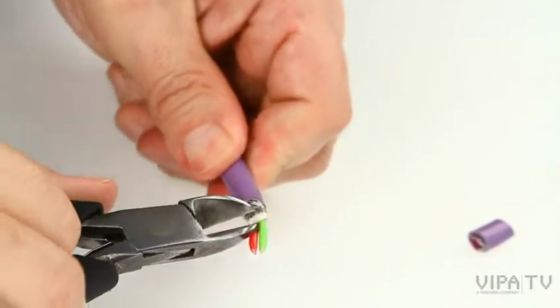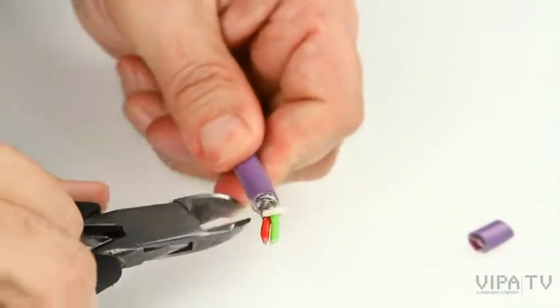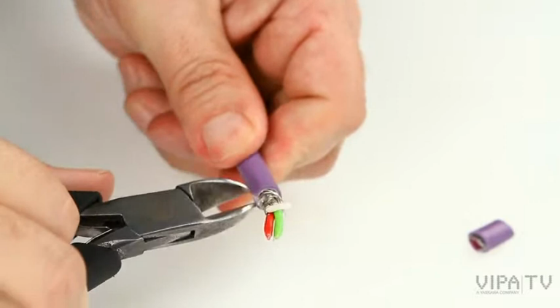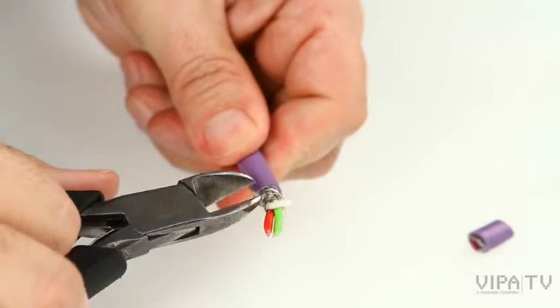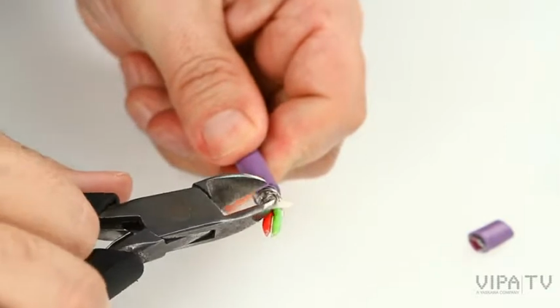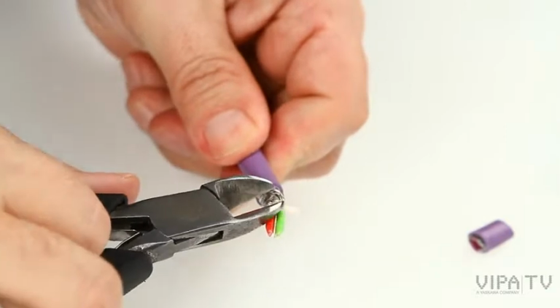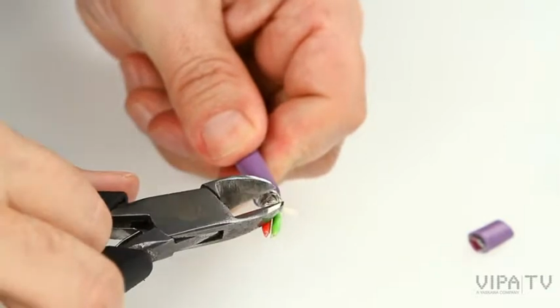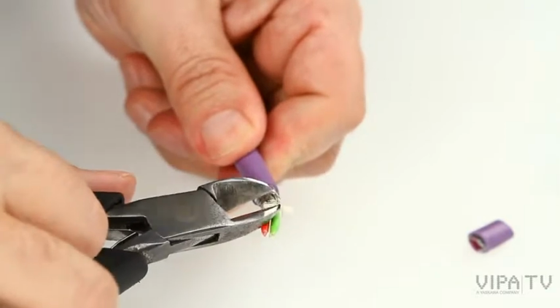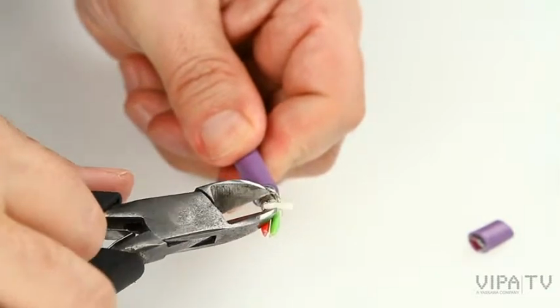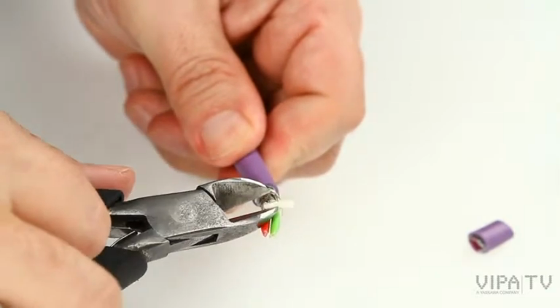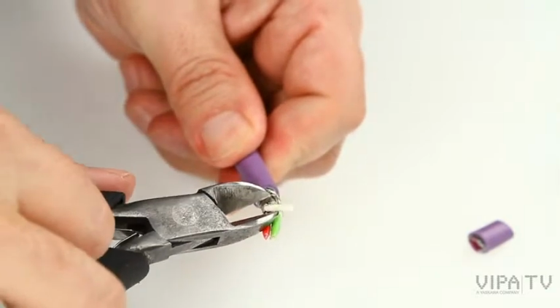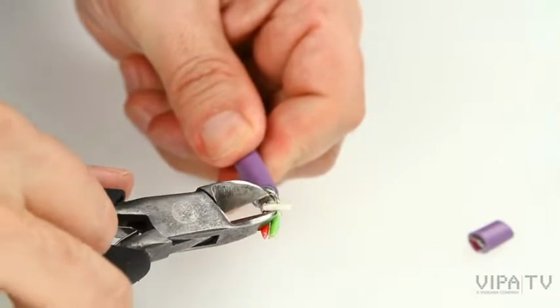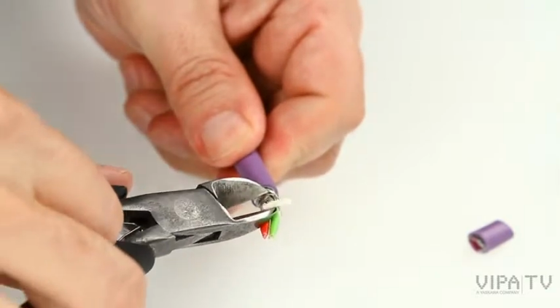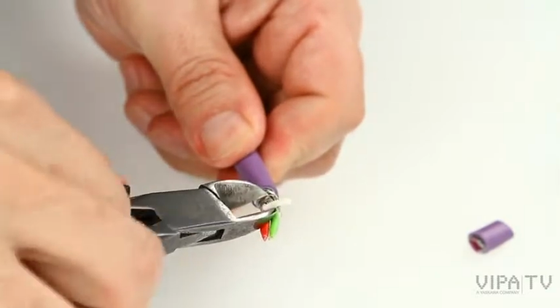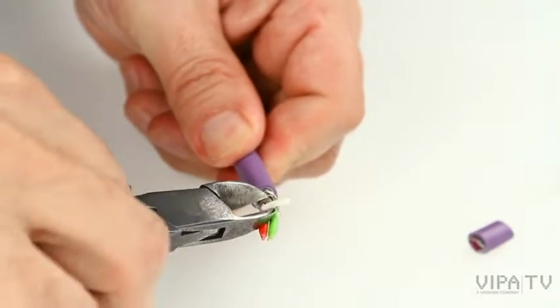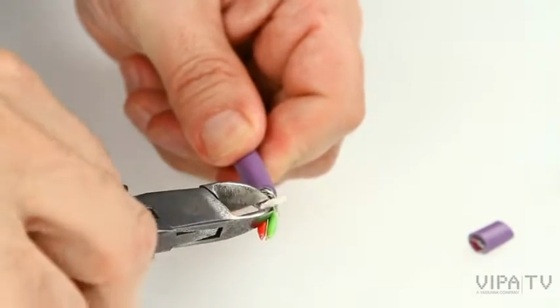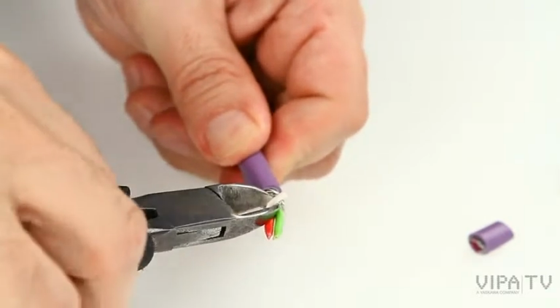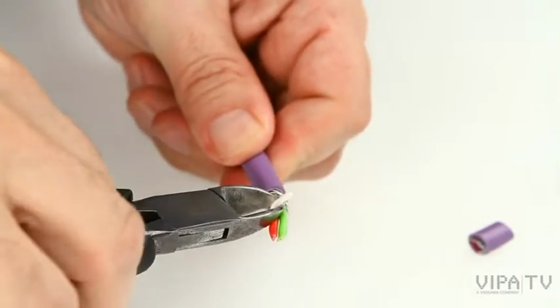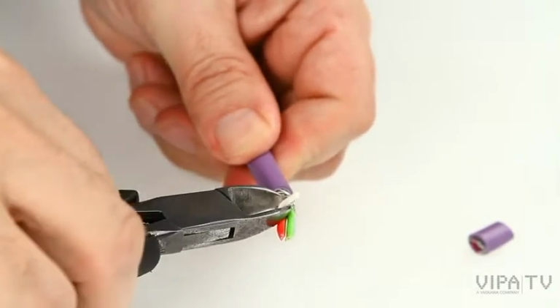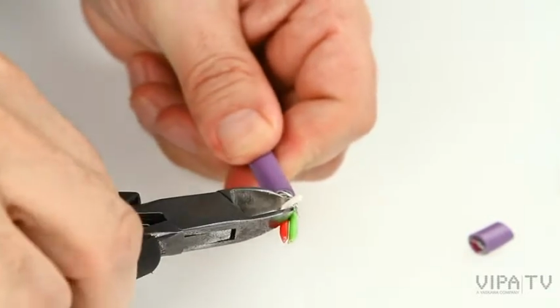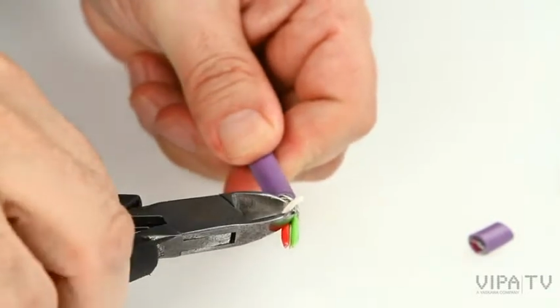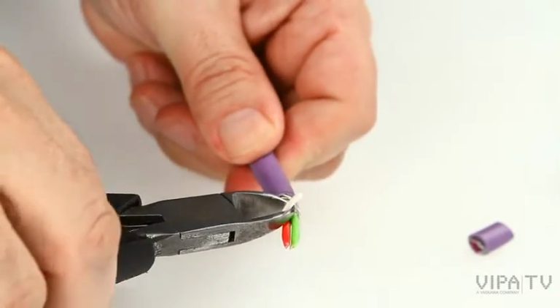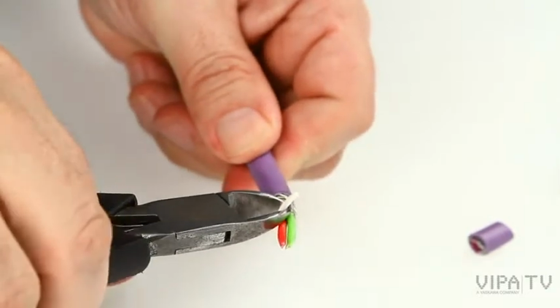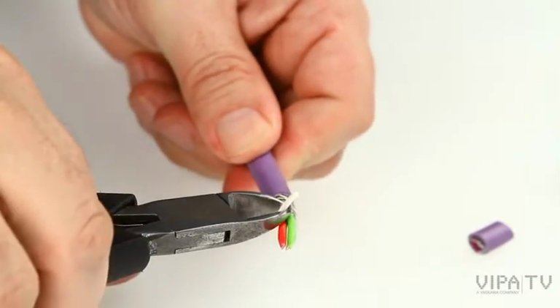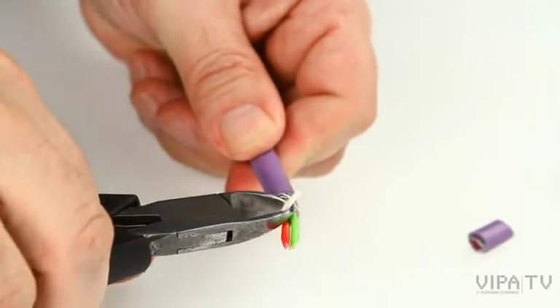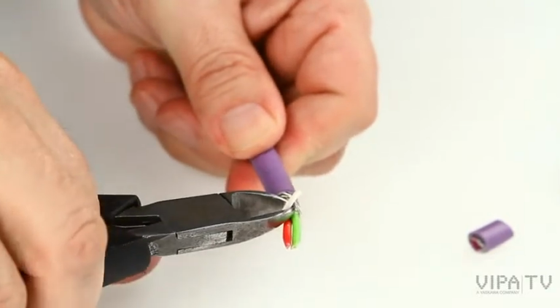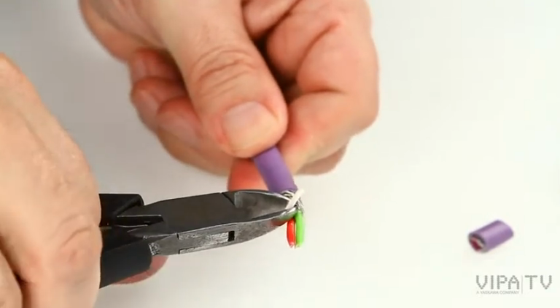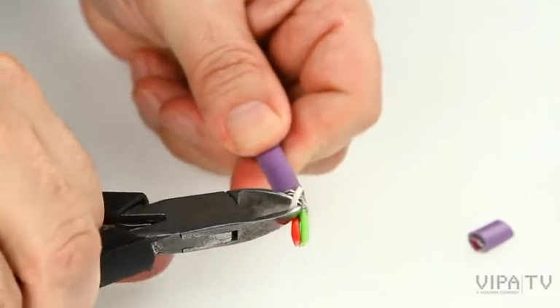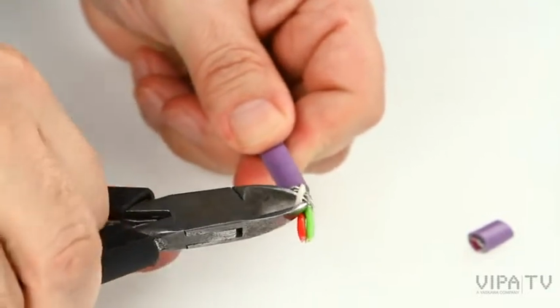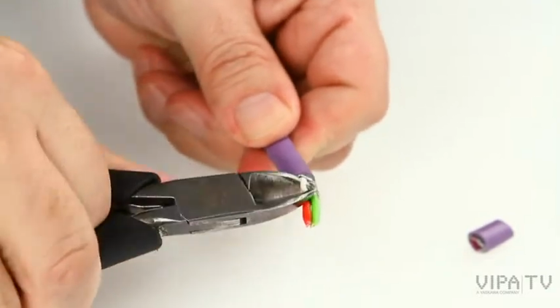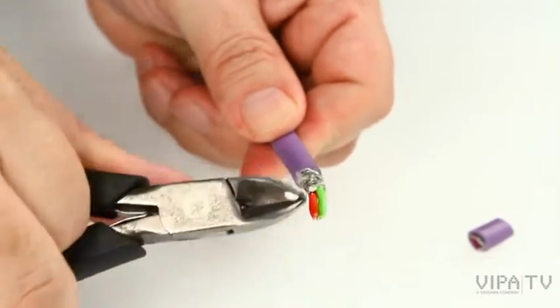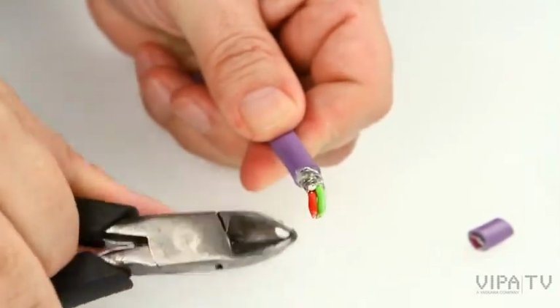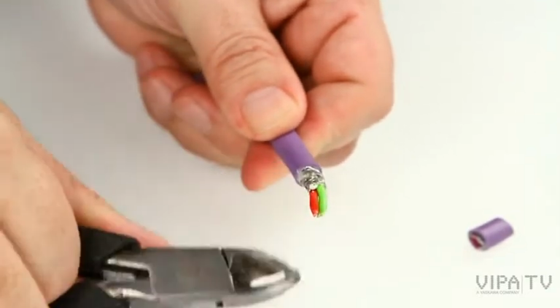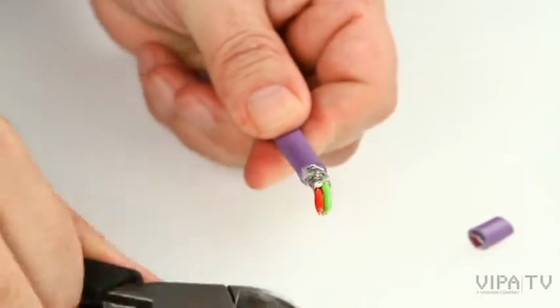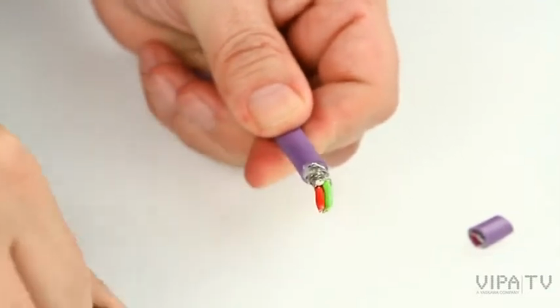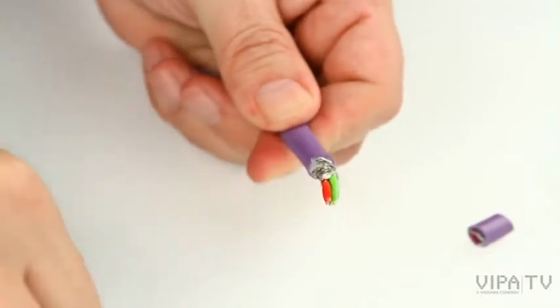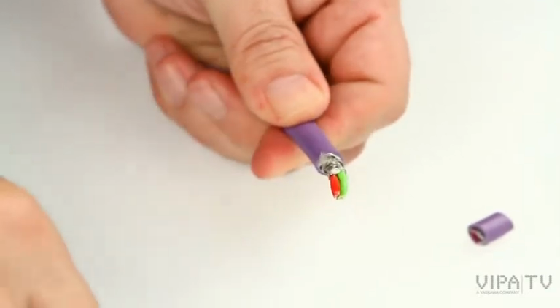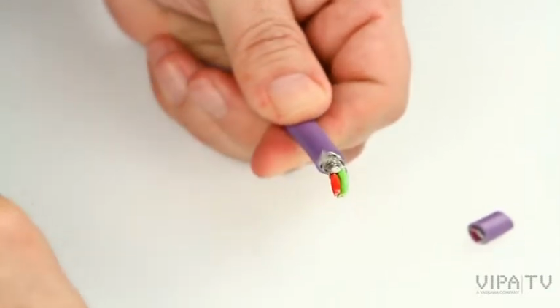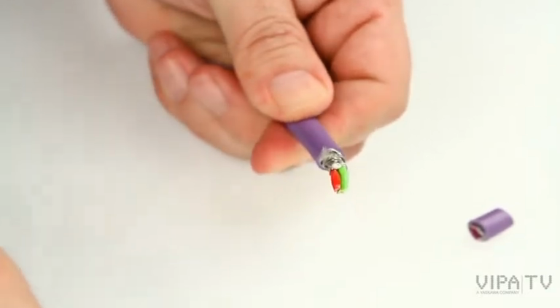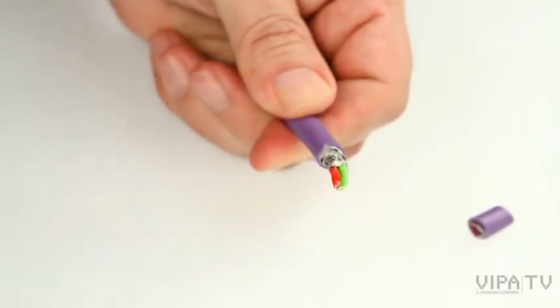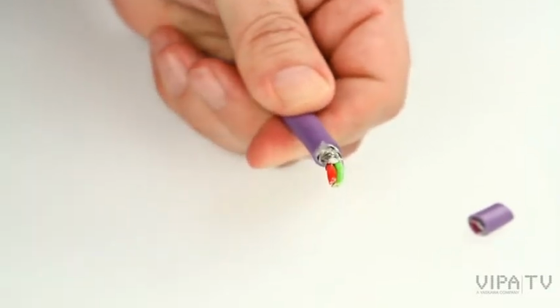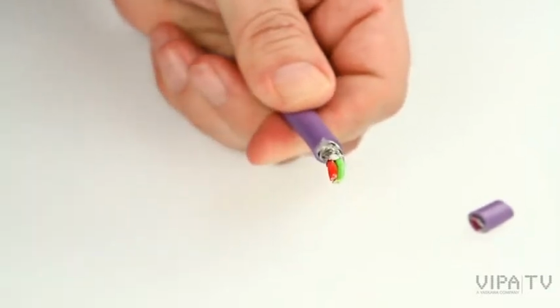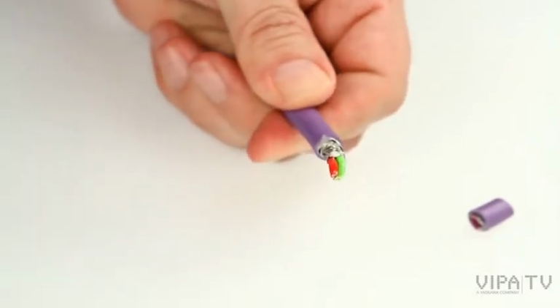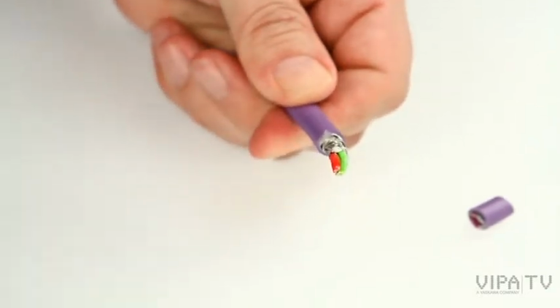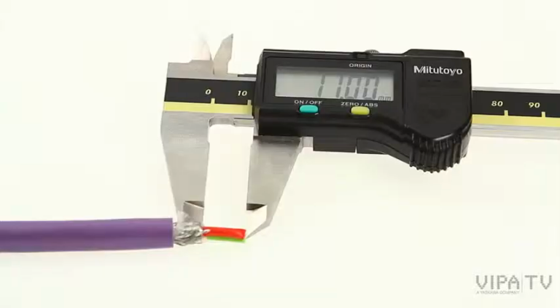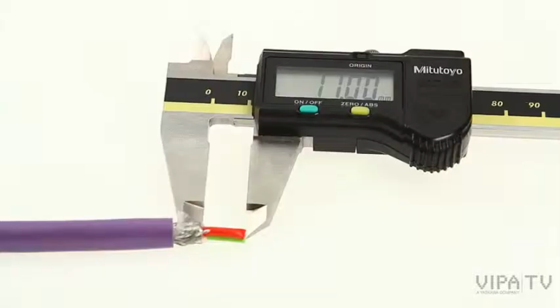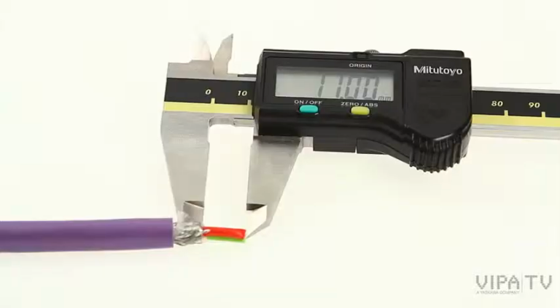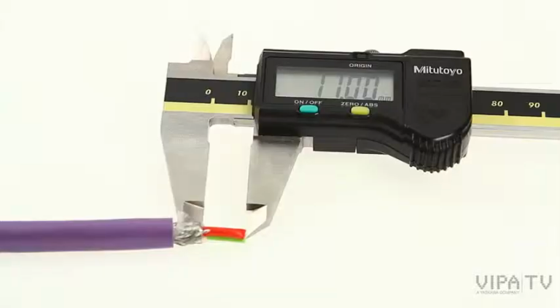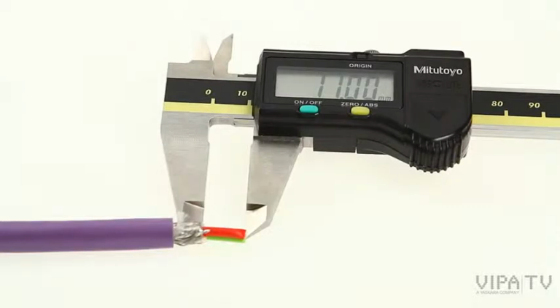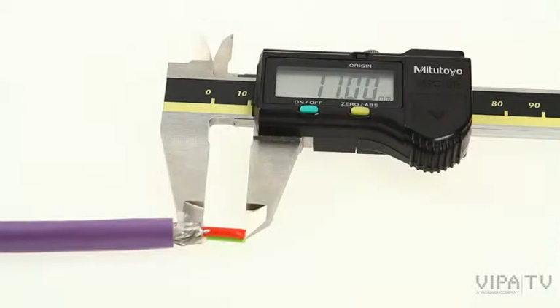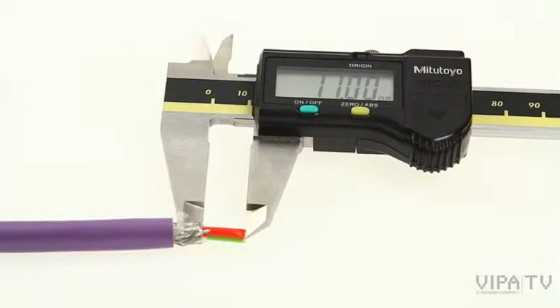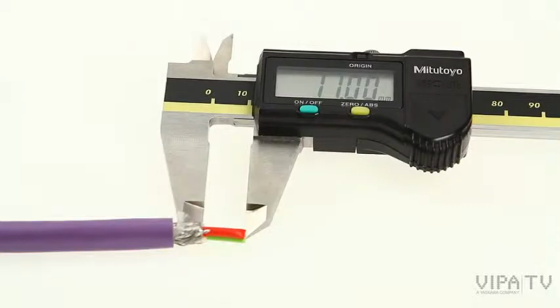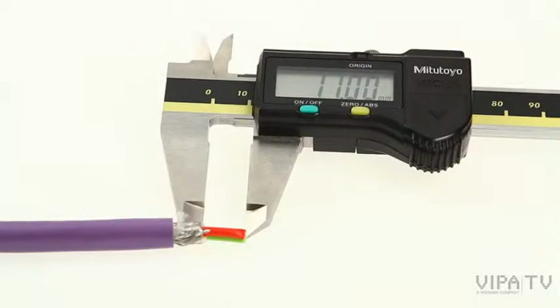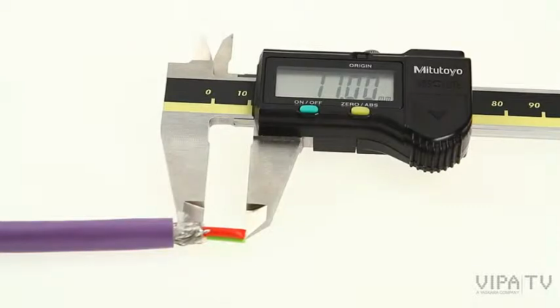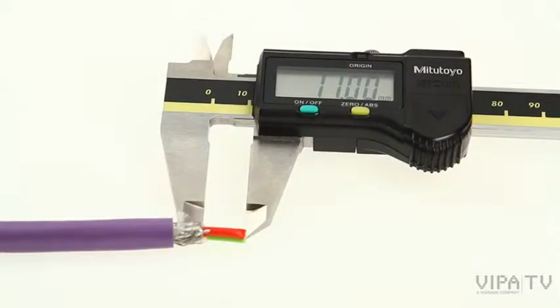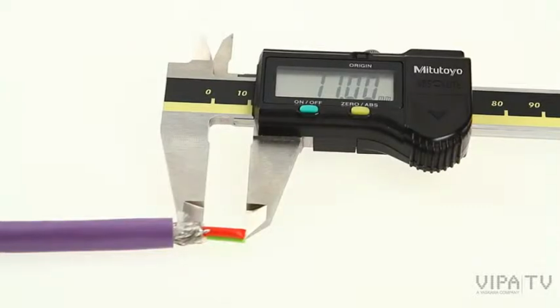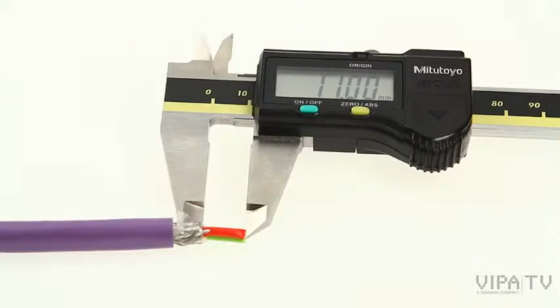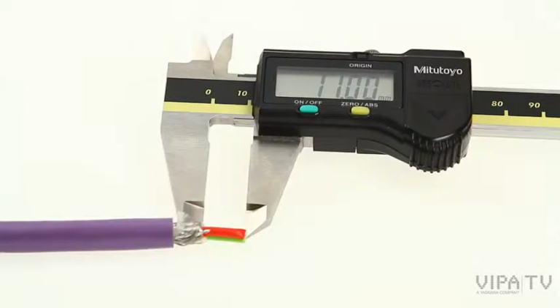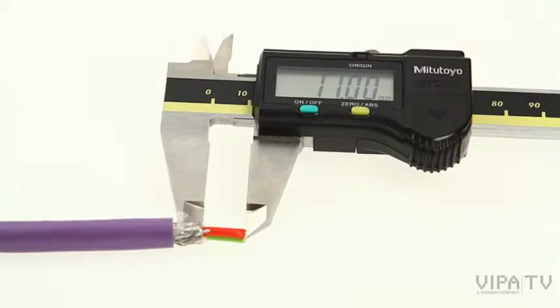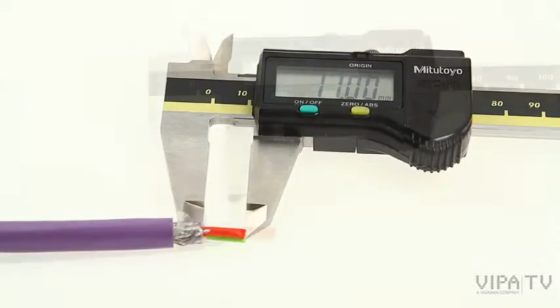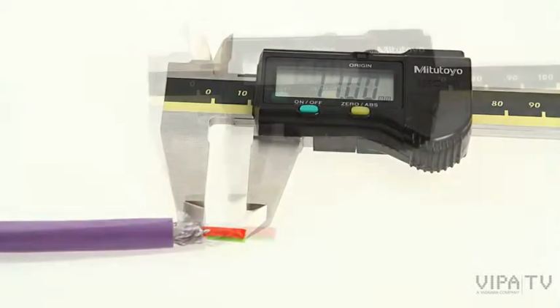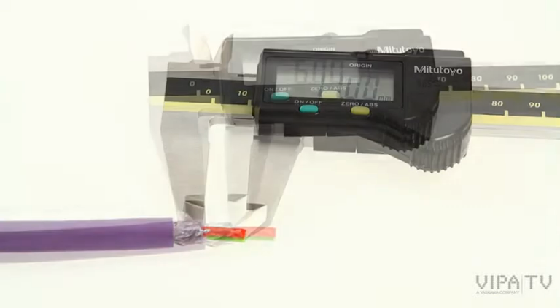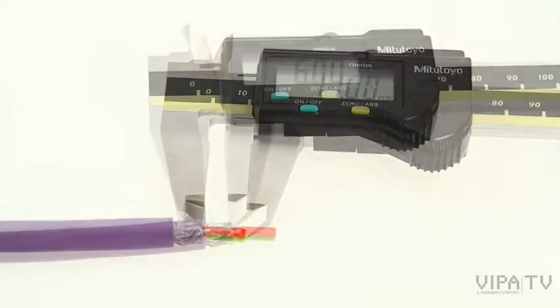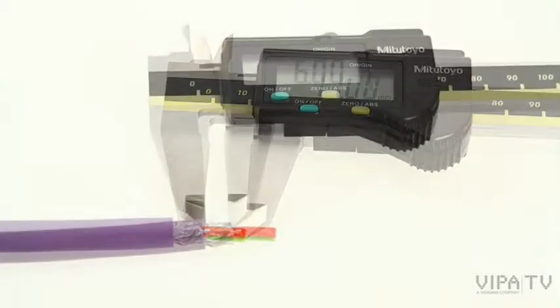Now check that the cable has been prepared properly. The dimensions should be 11mm on the front and 6mm on the rear.